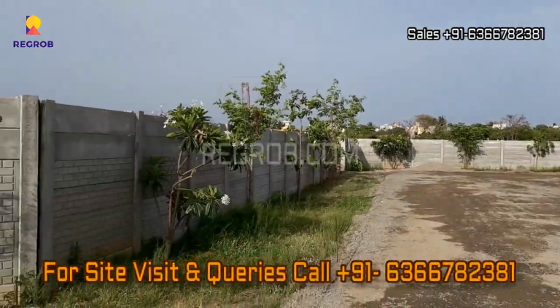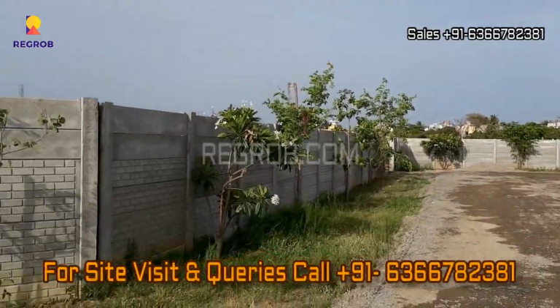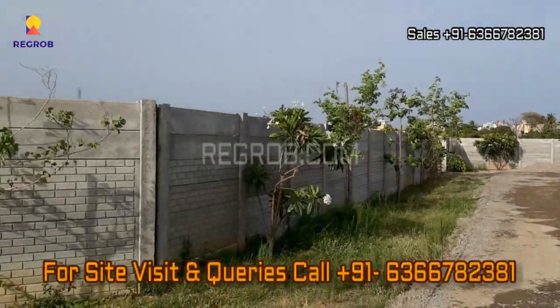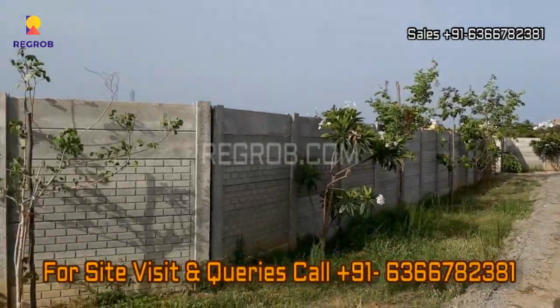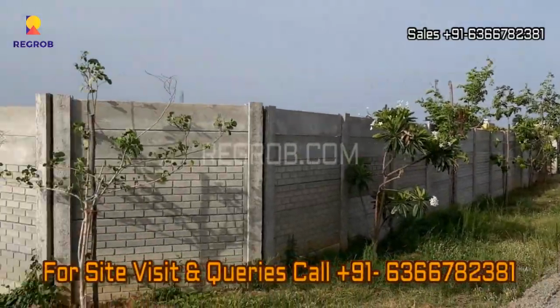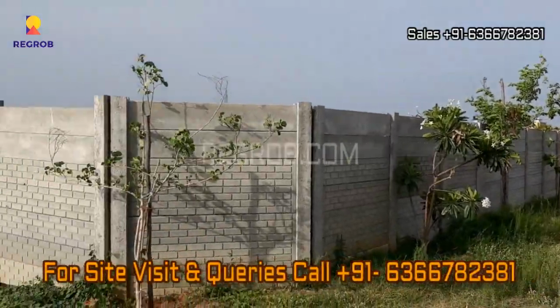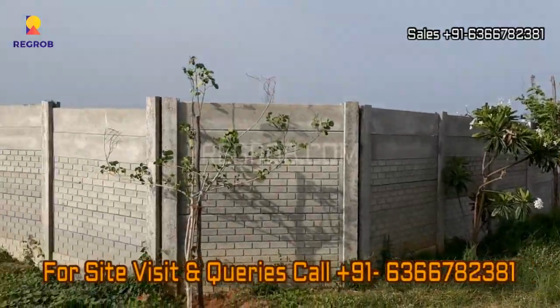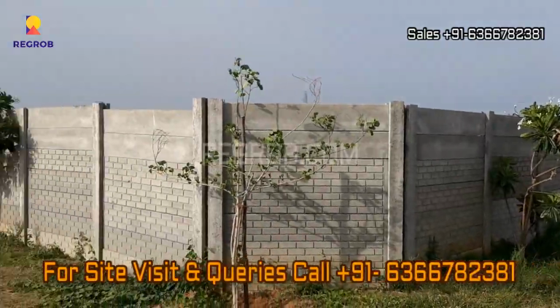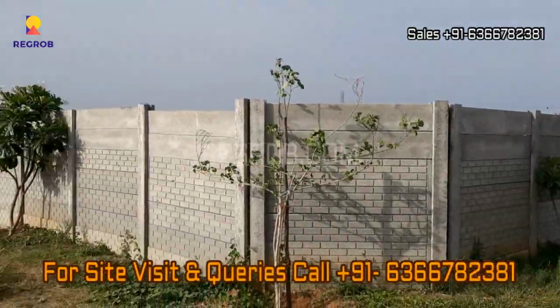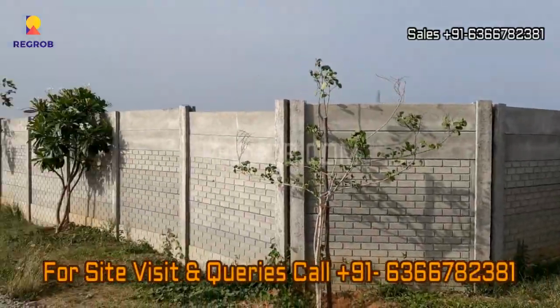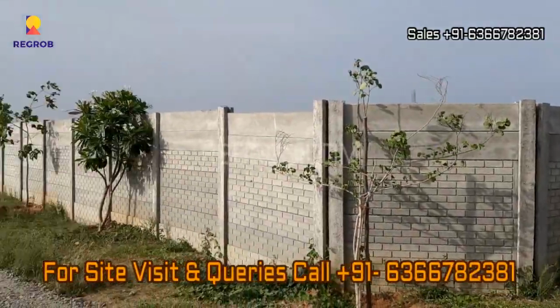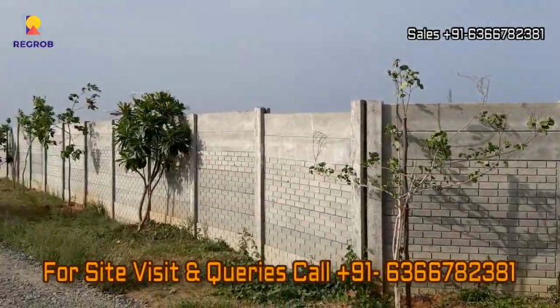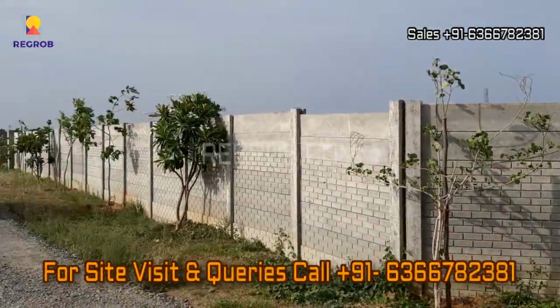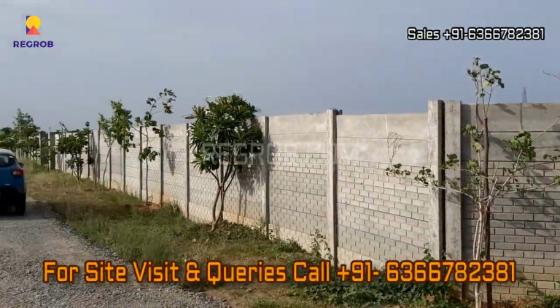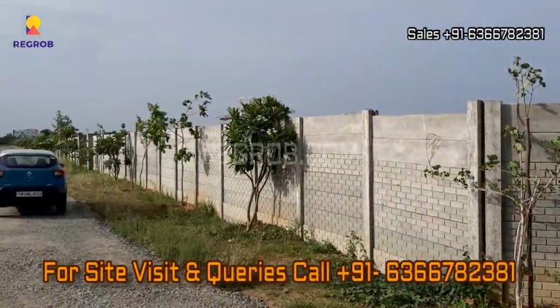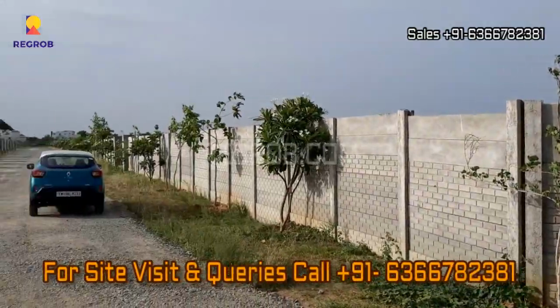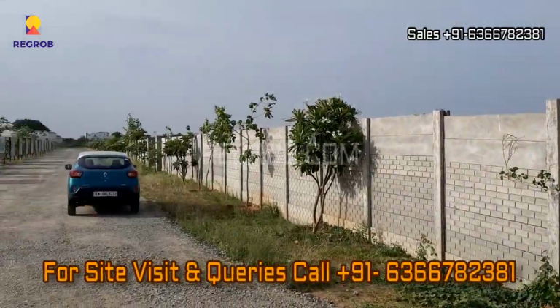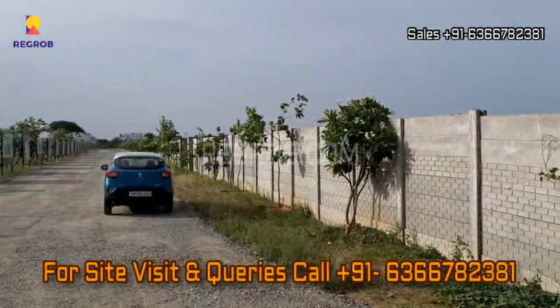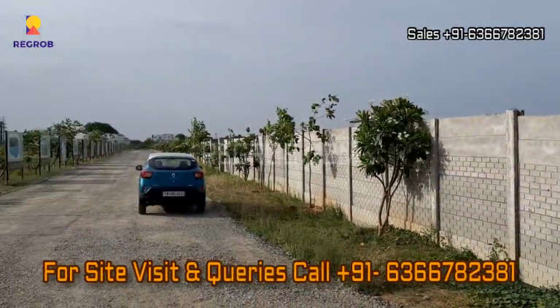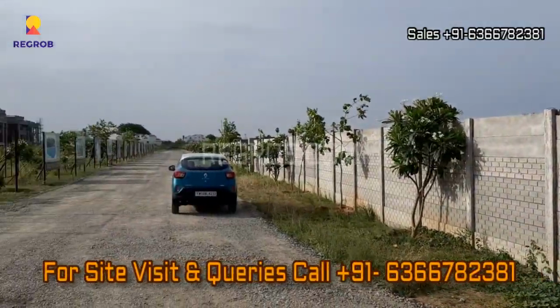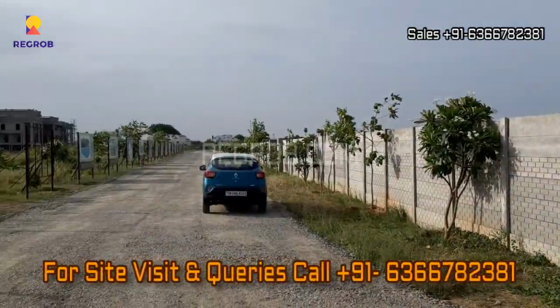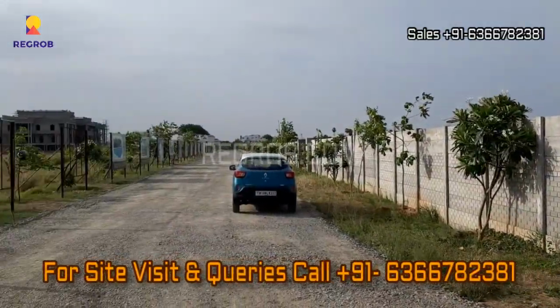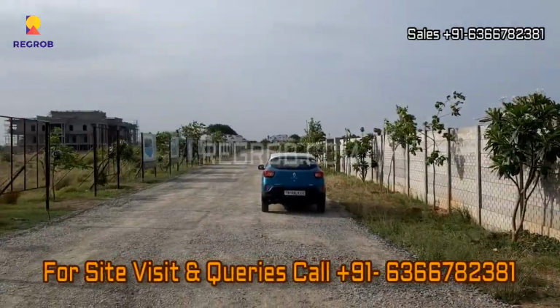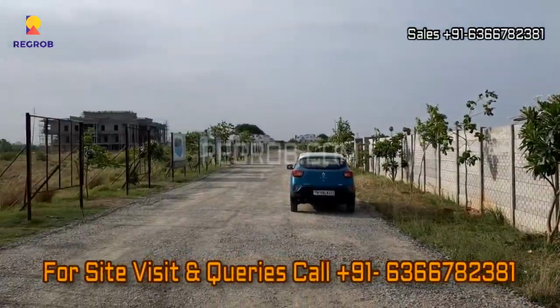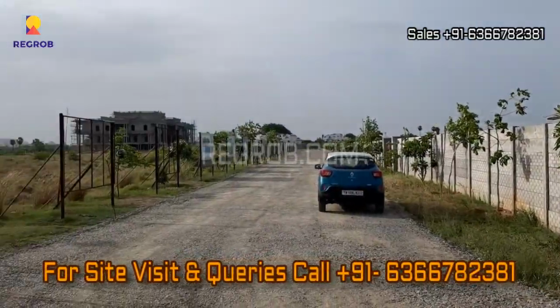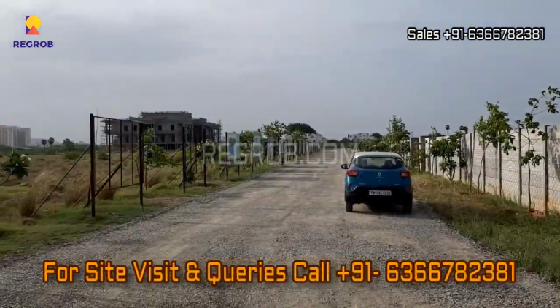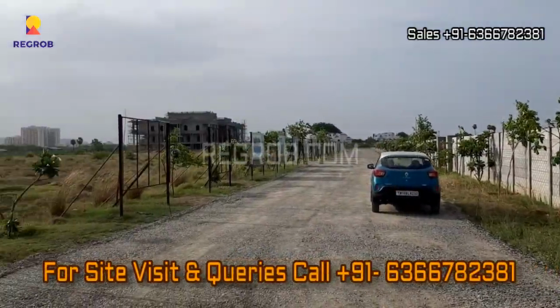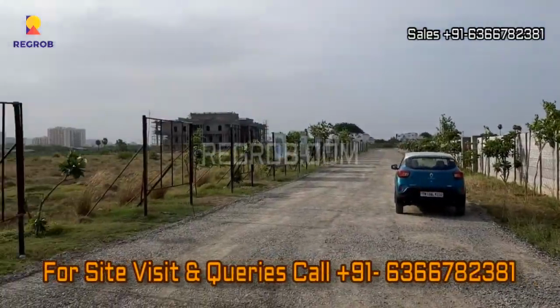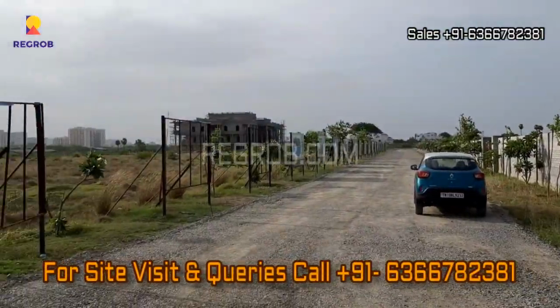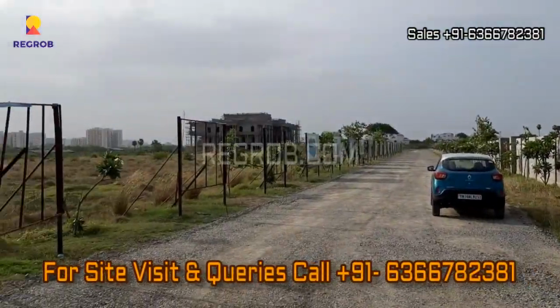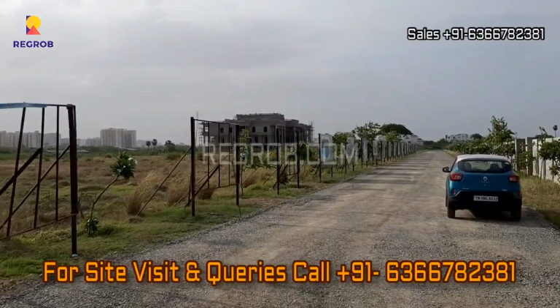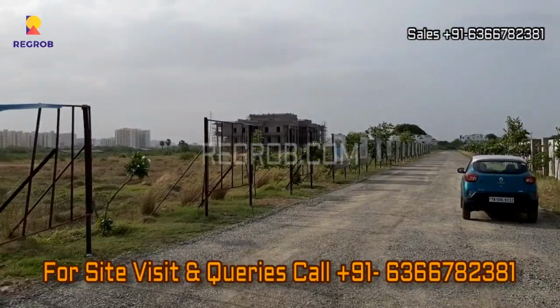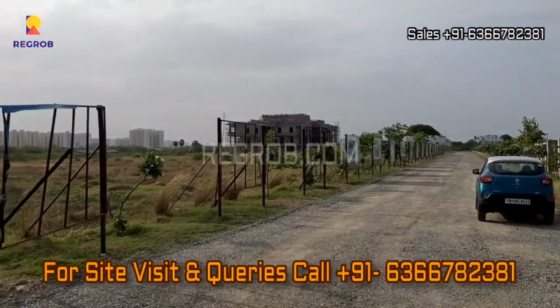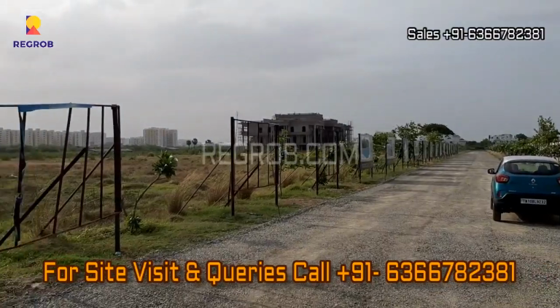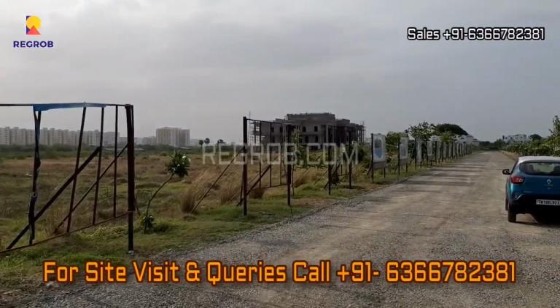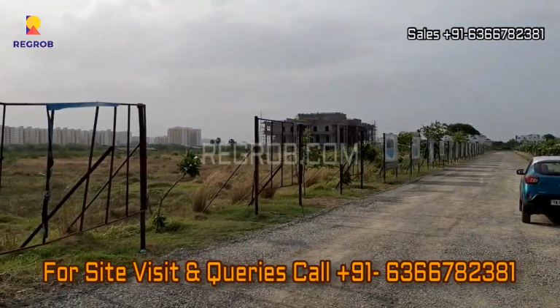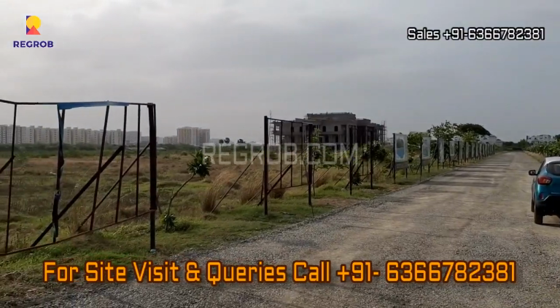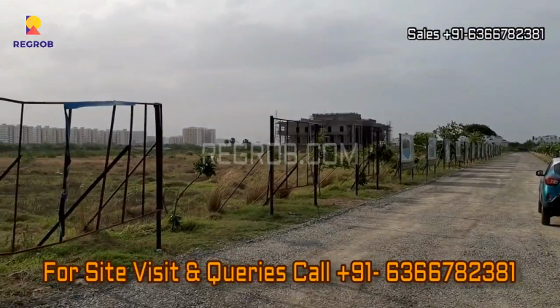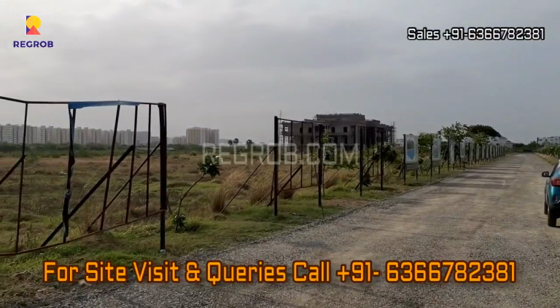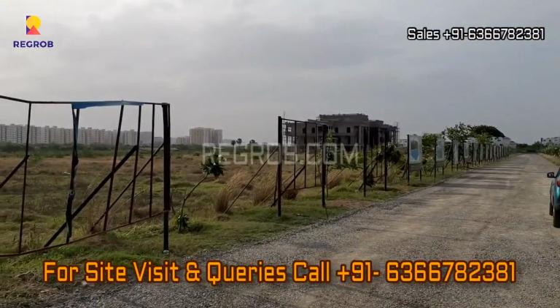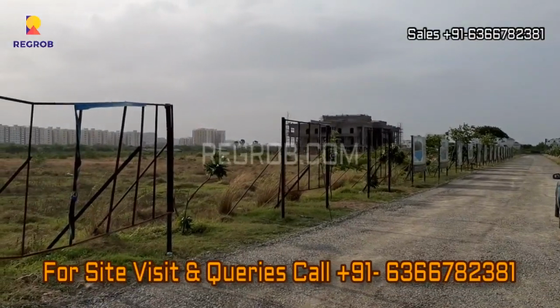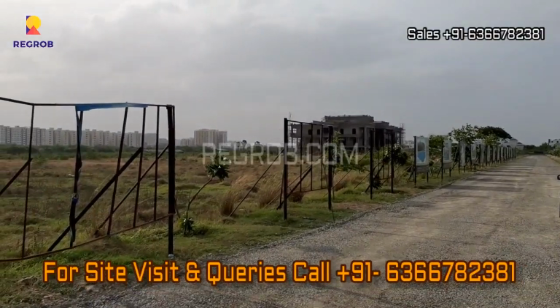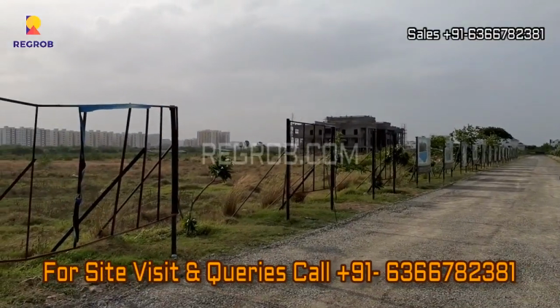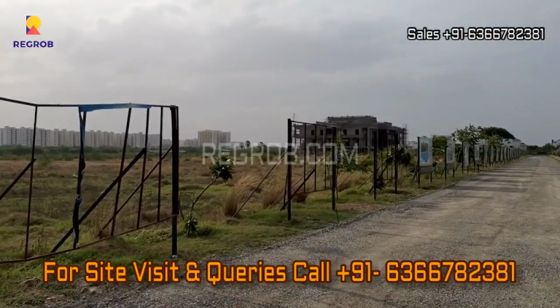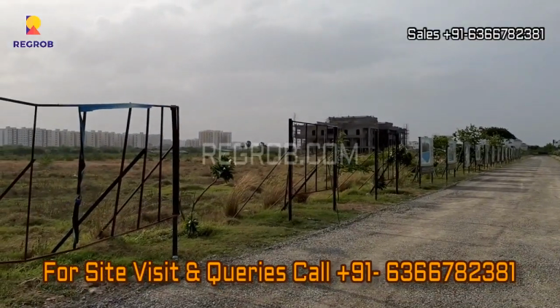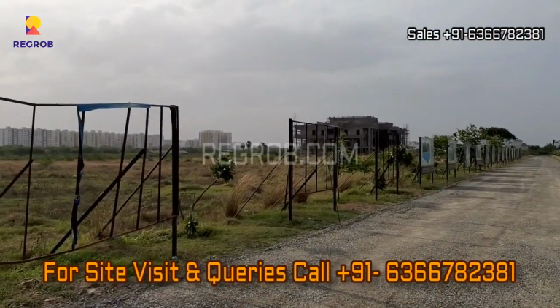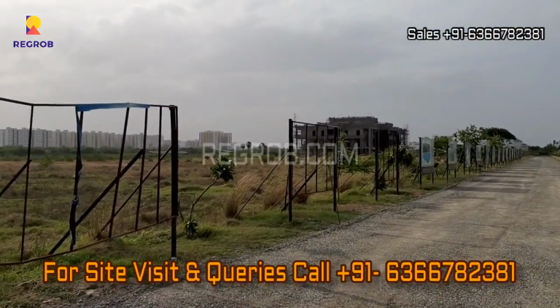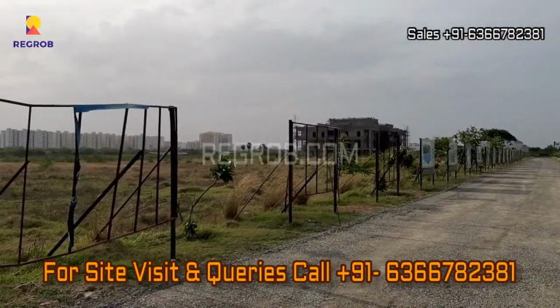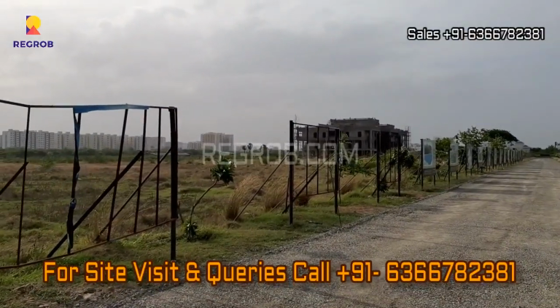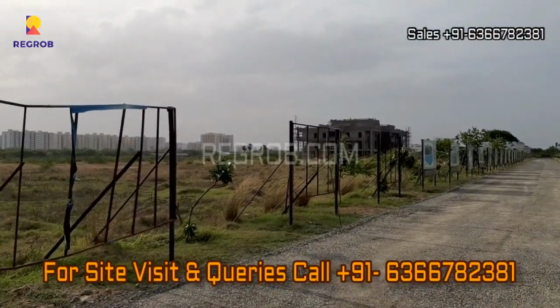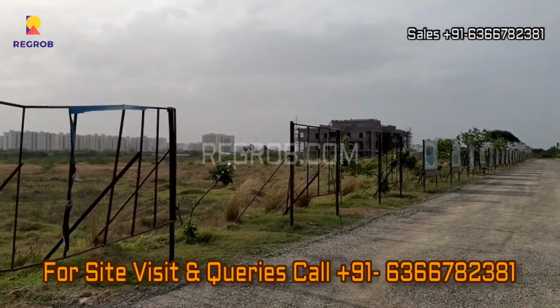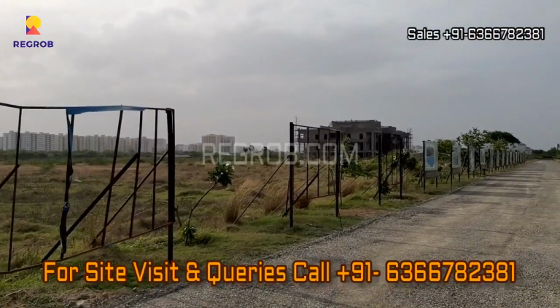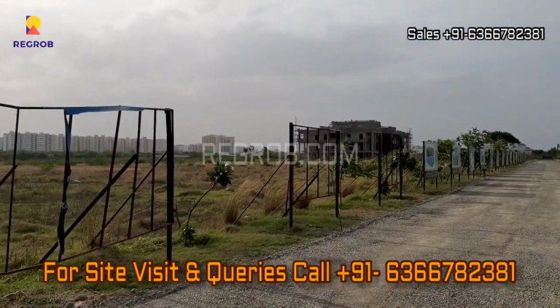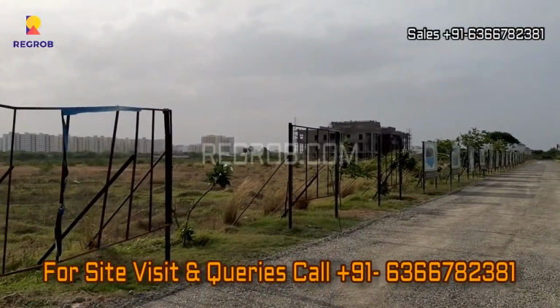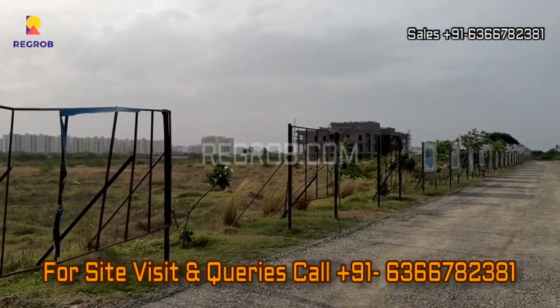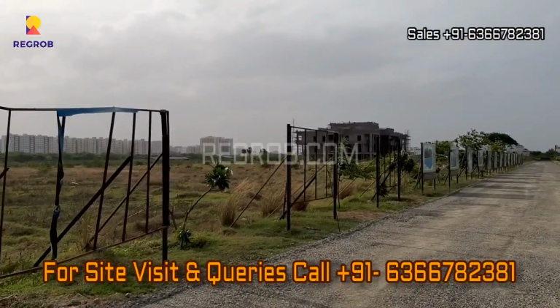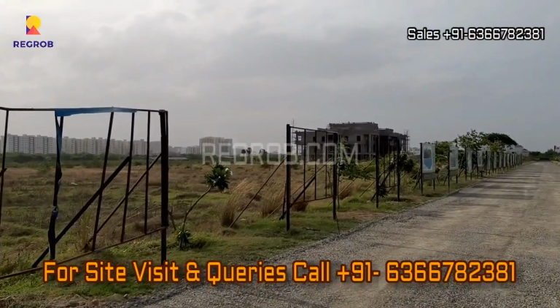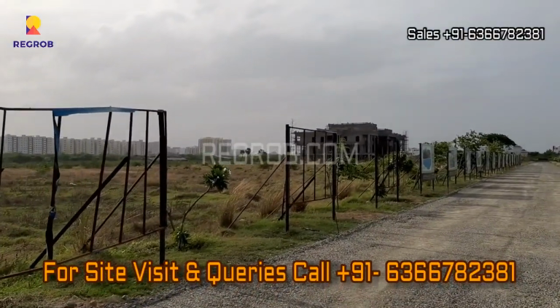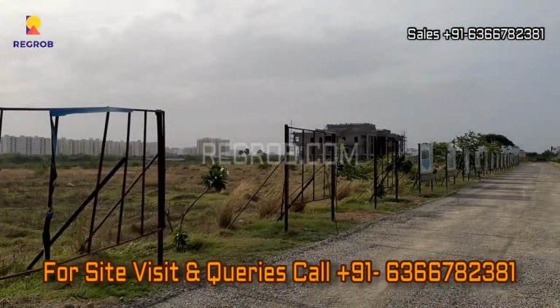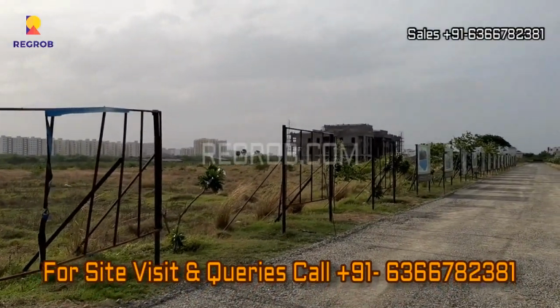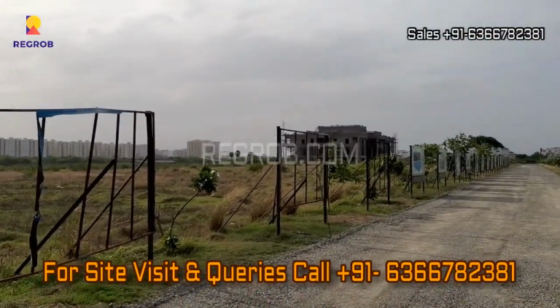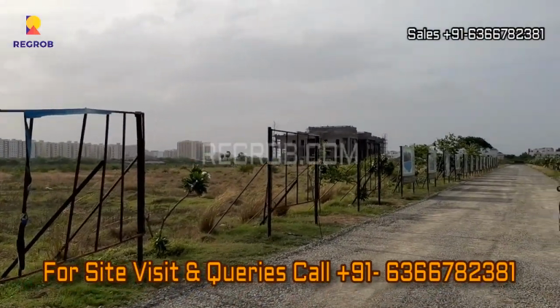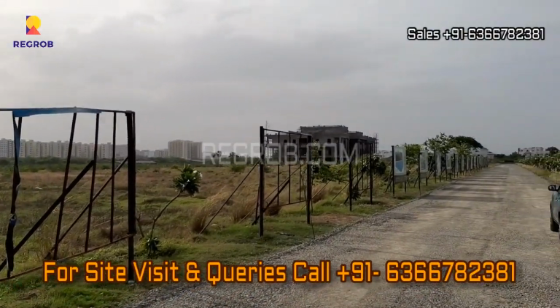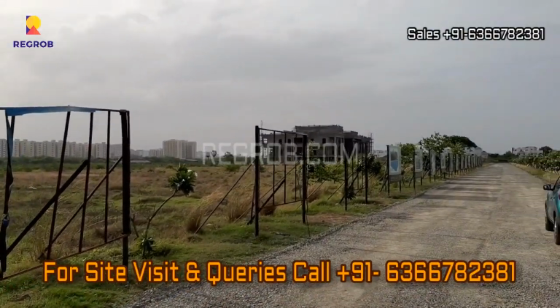For more real estate videos and updates, you can subscribe to our channel. And for site visits and queries, you can call us at the given number.